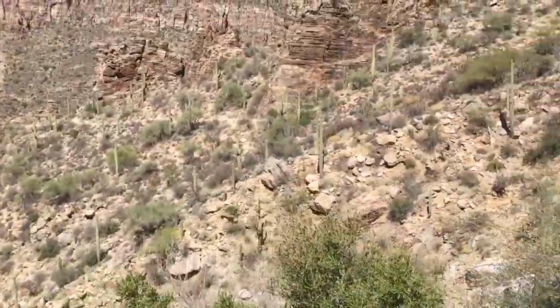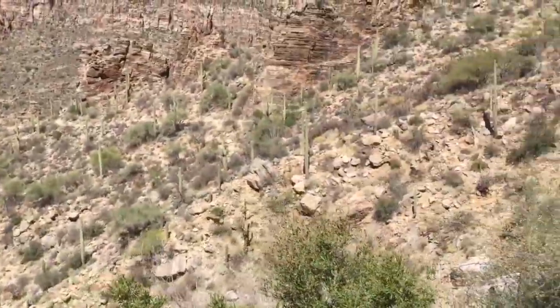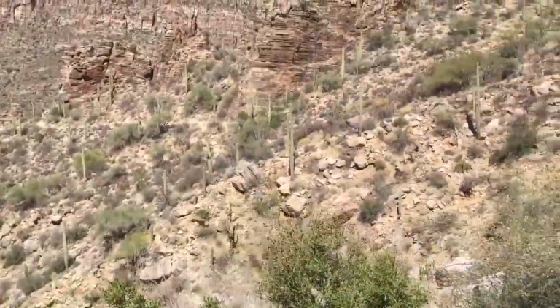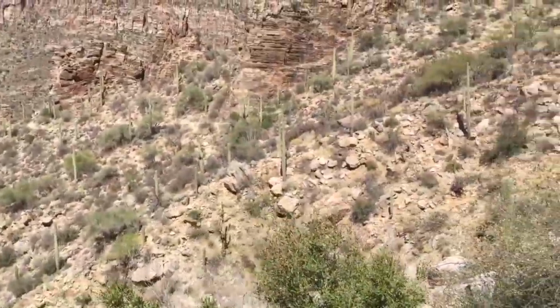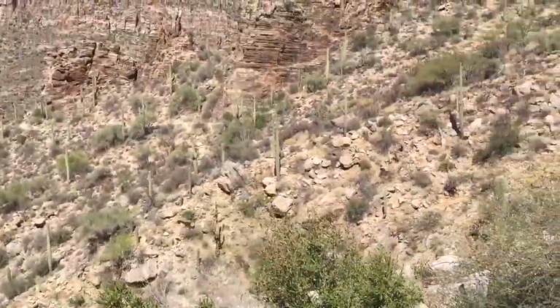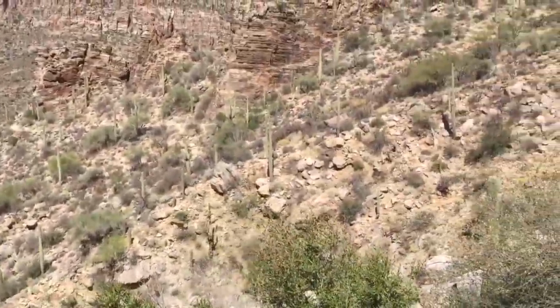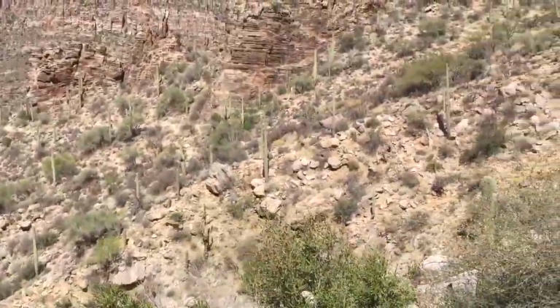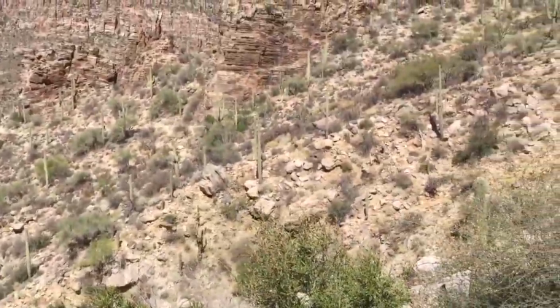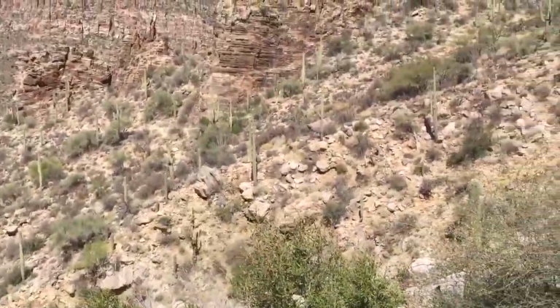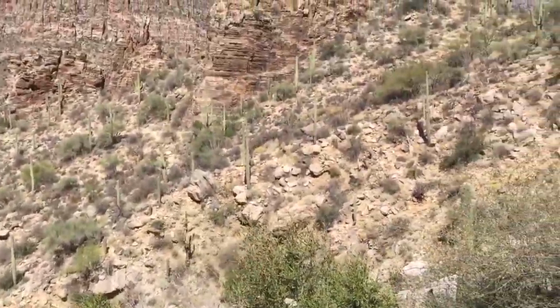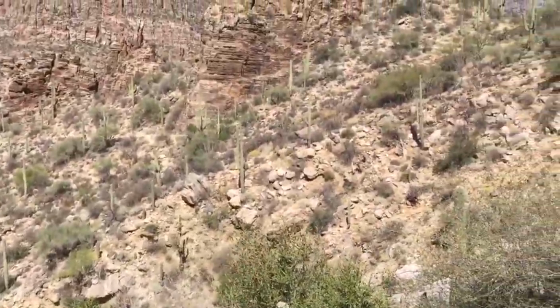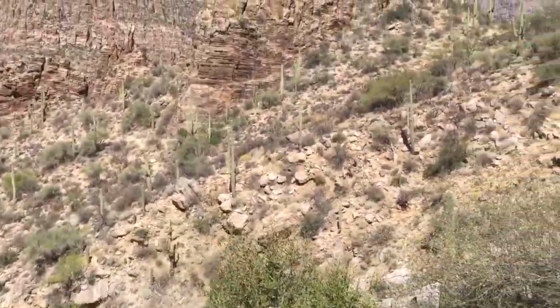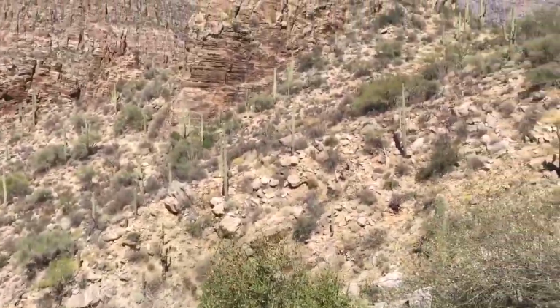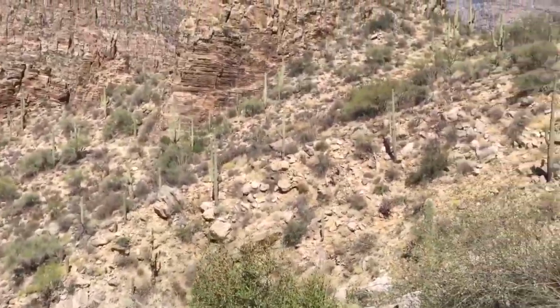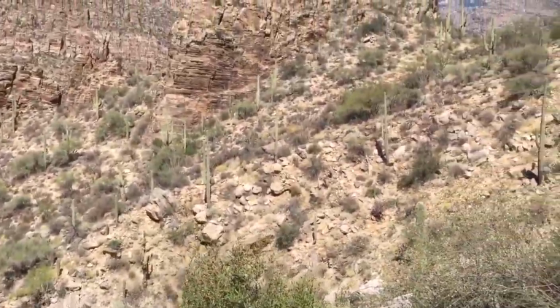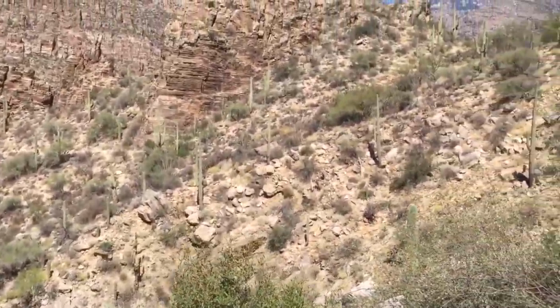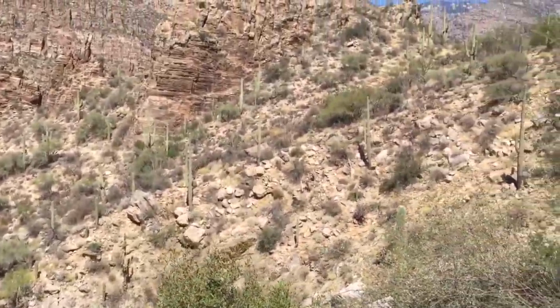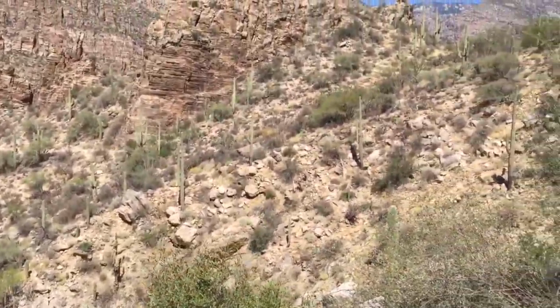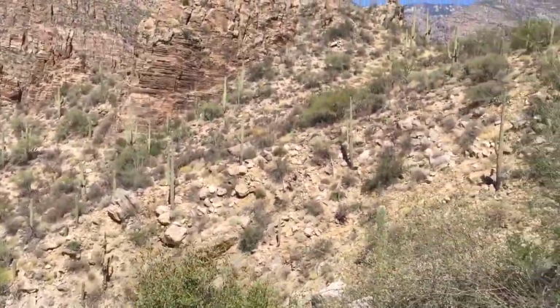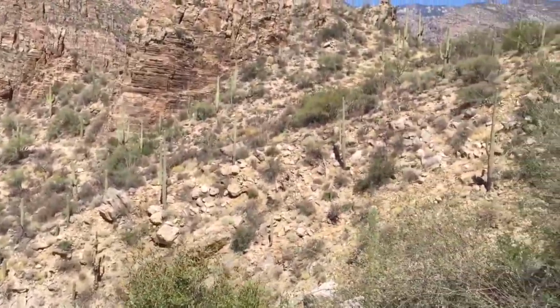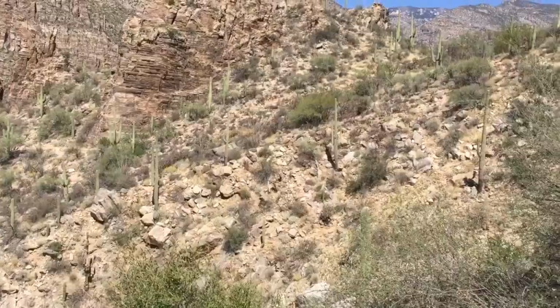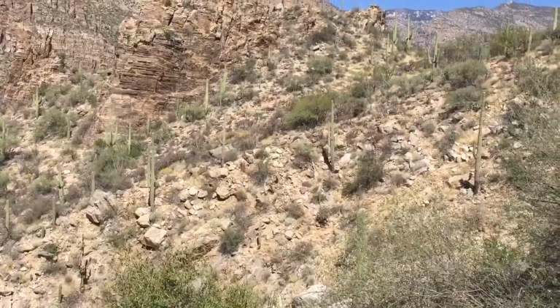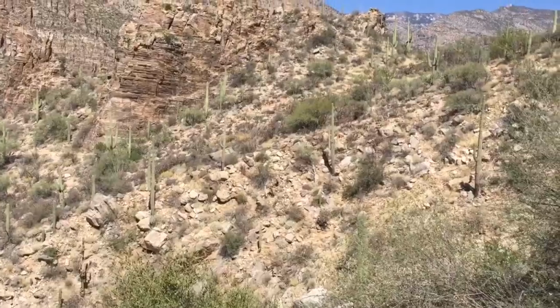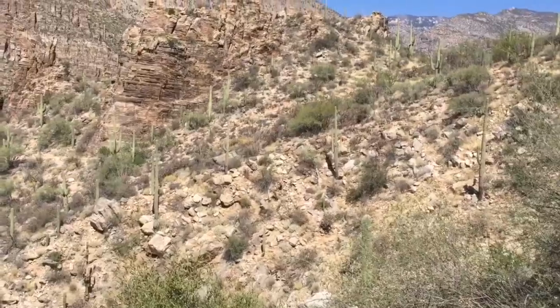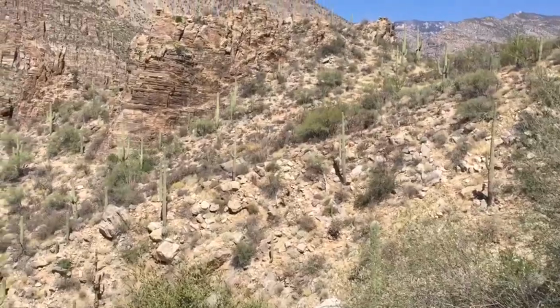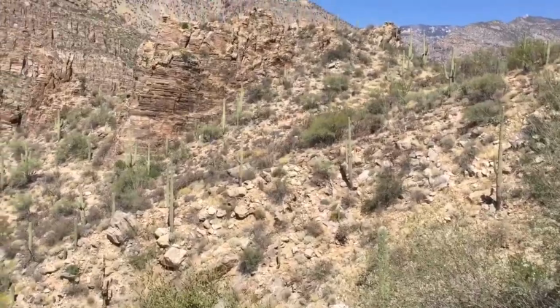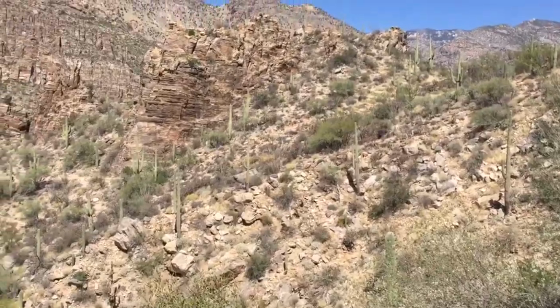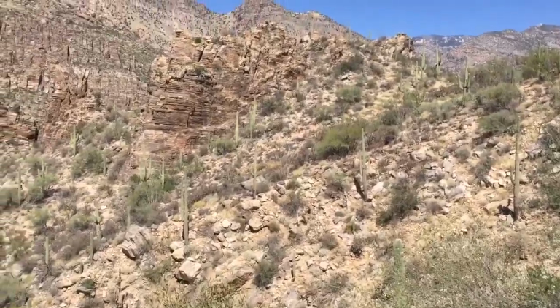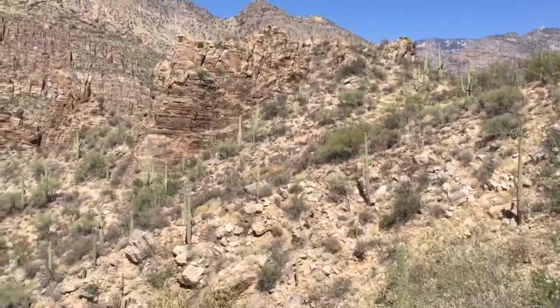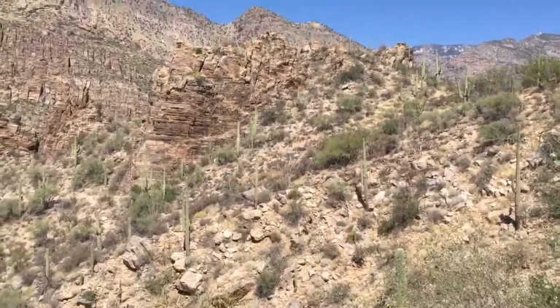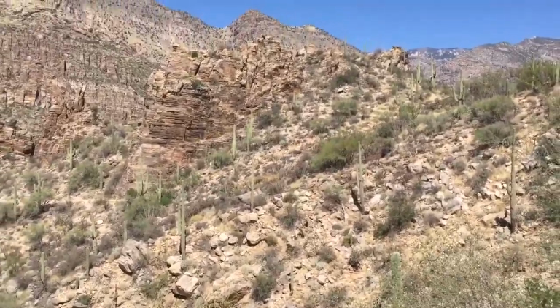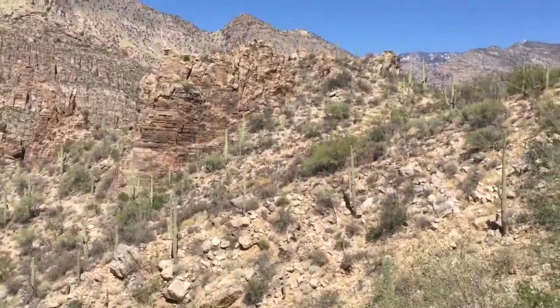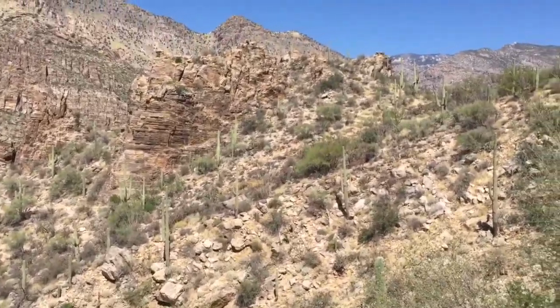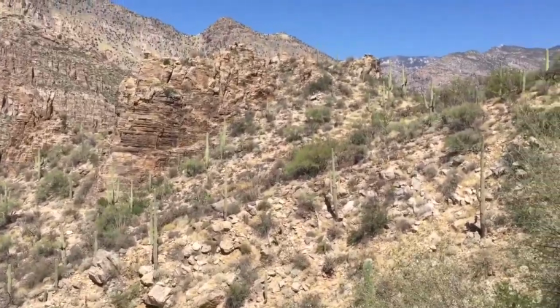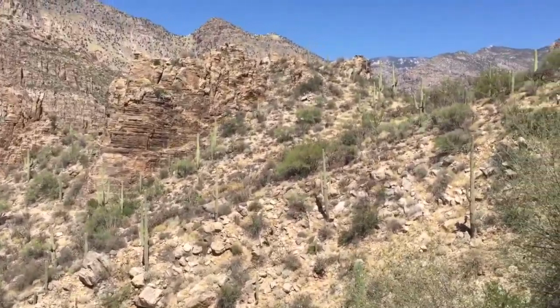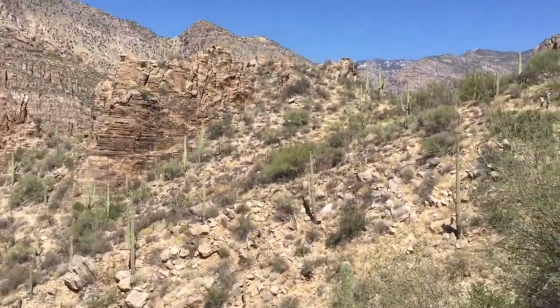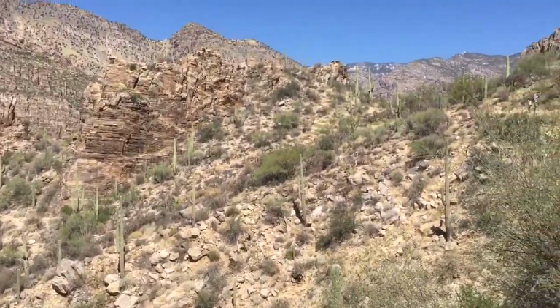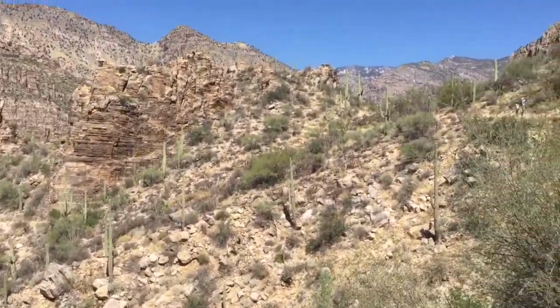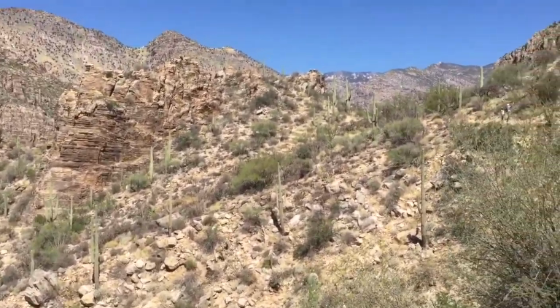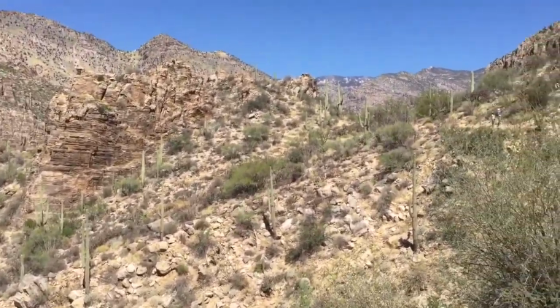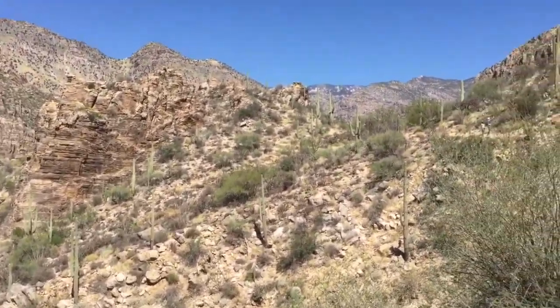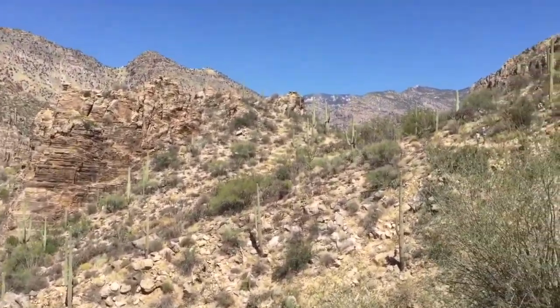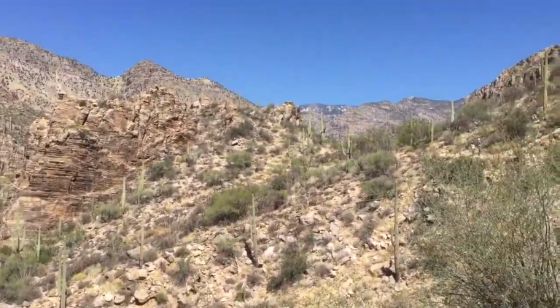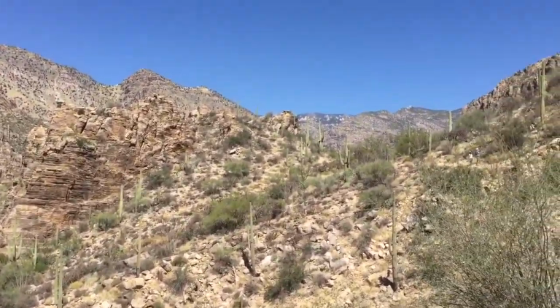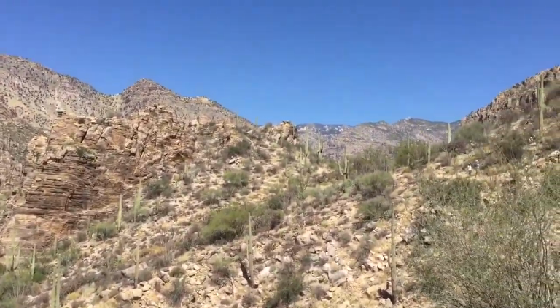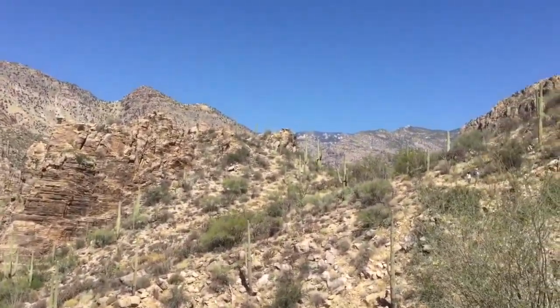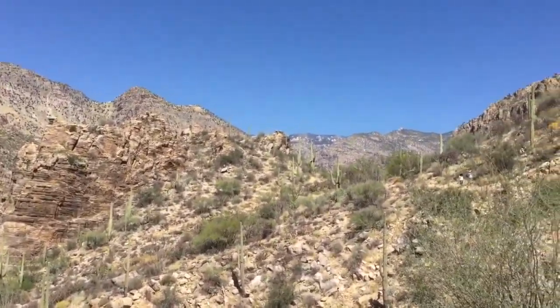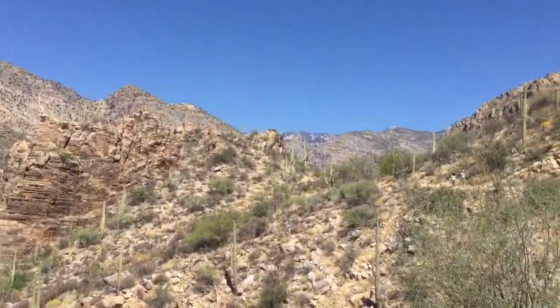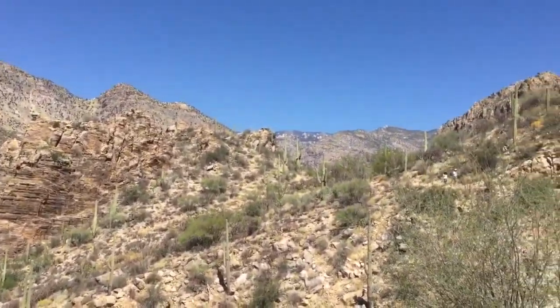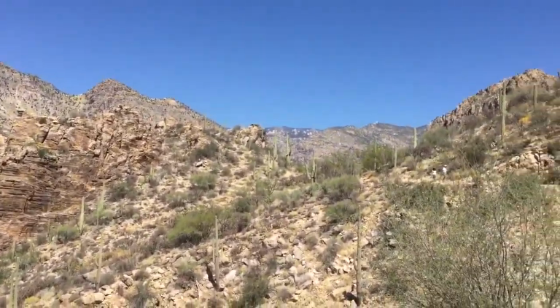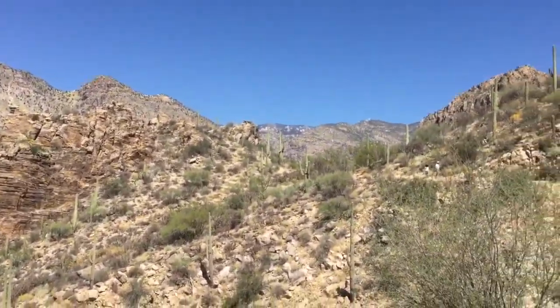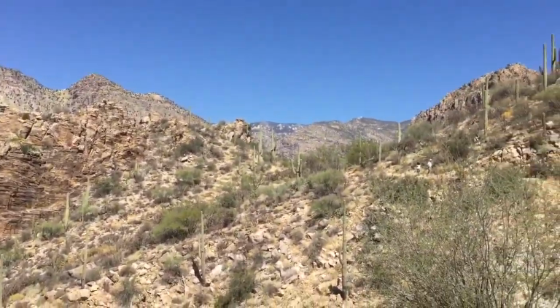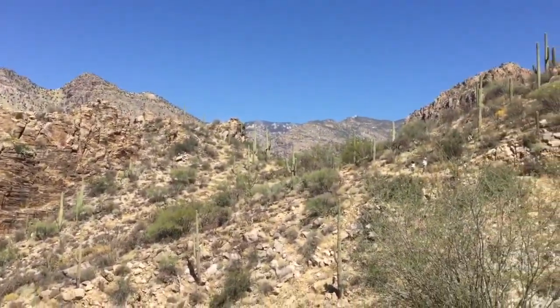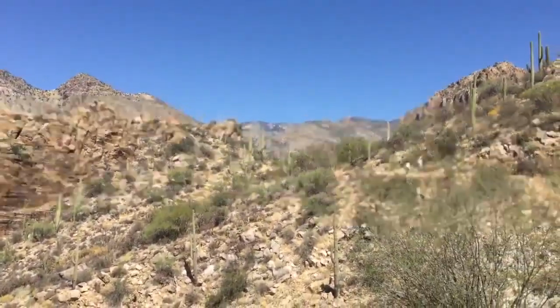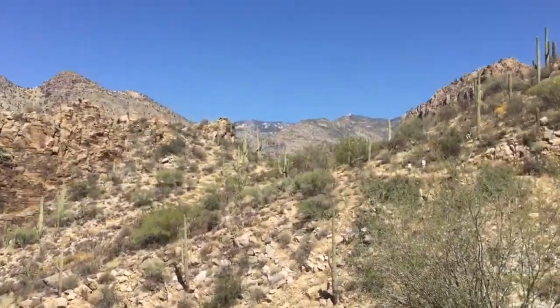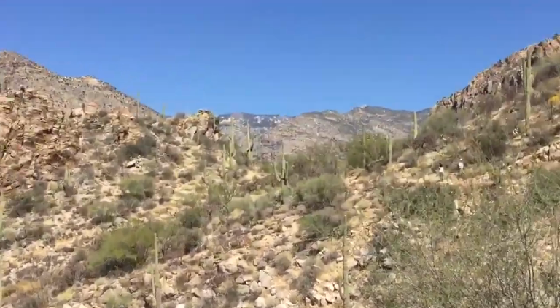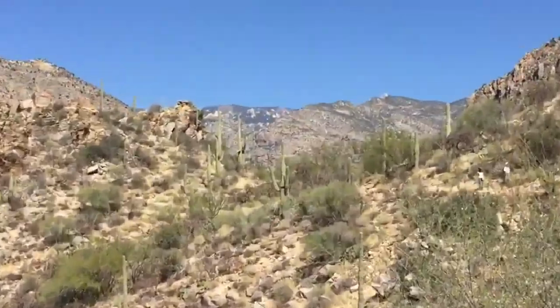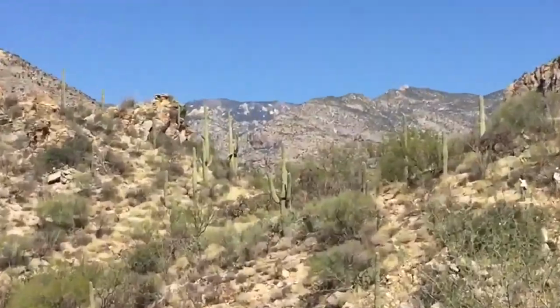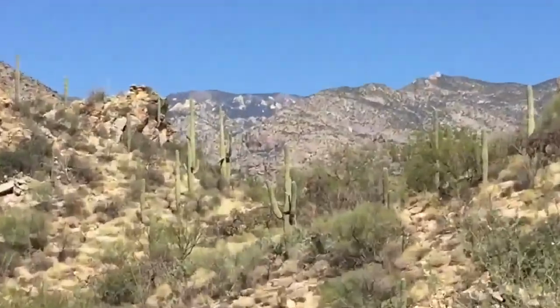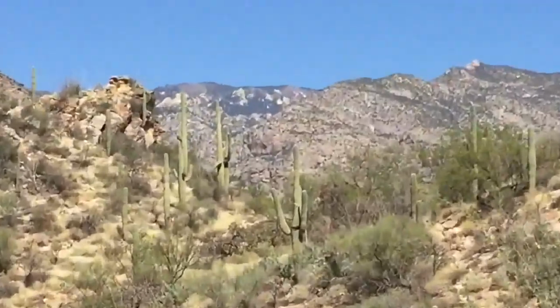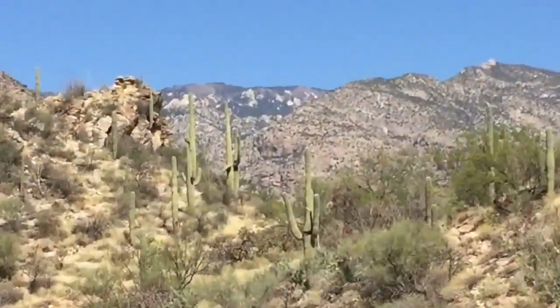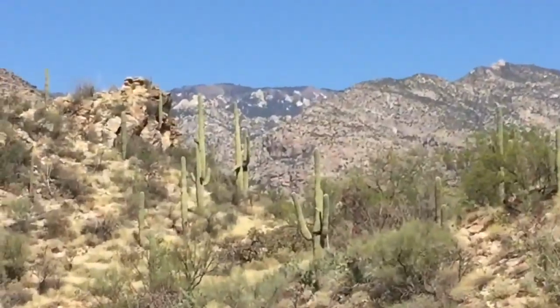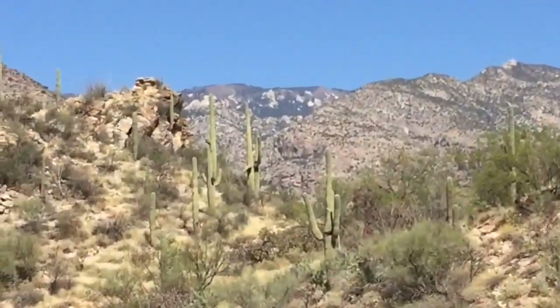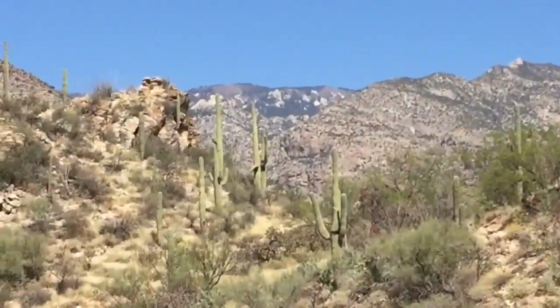Perfect weather, and you can see Mount Lemon way in the distance here. I'll zoom into it.